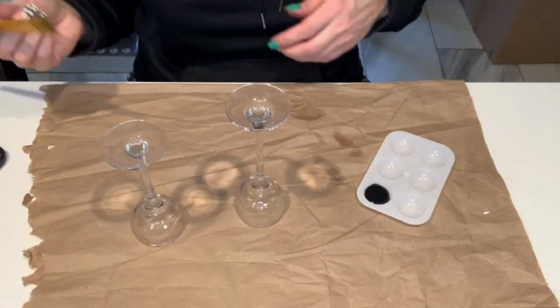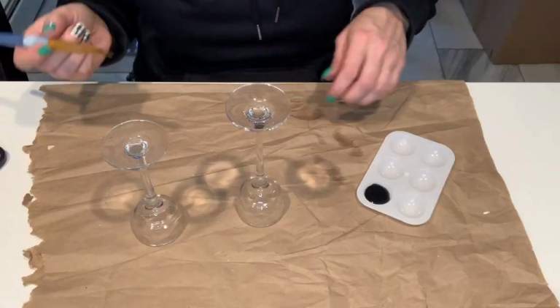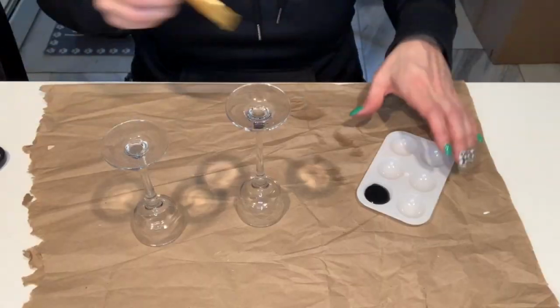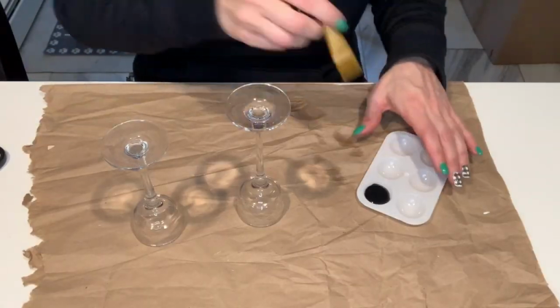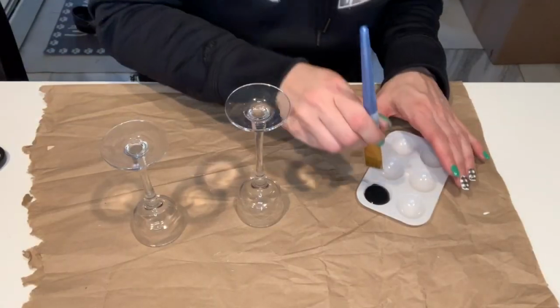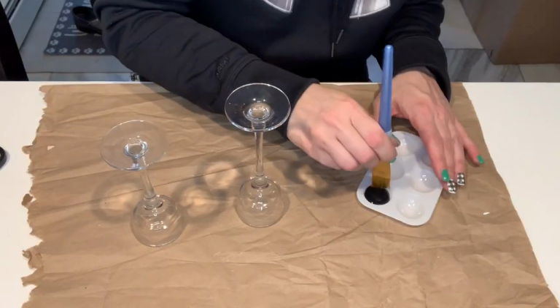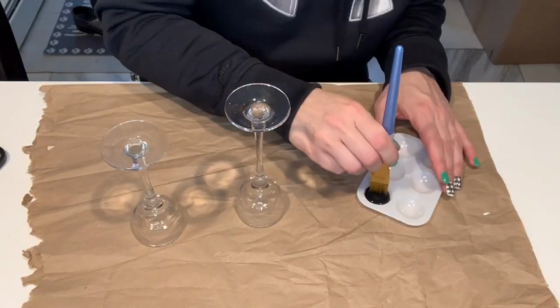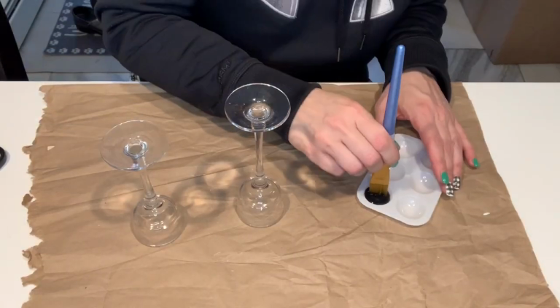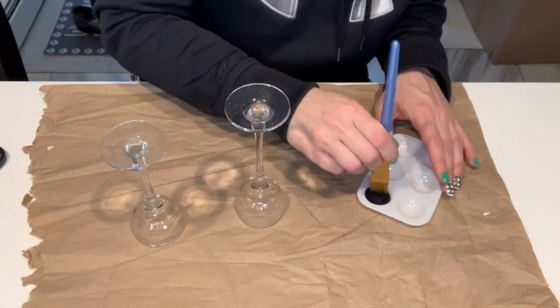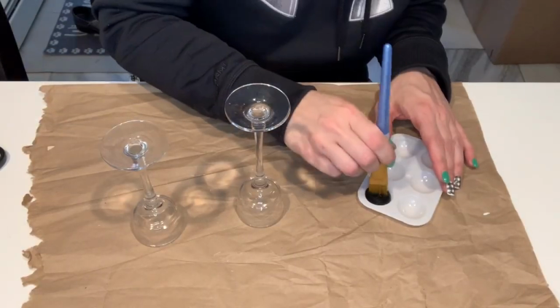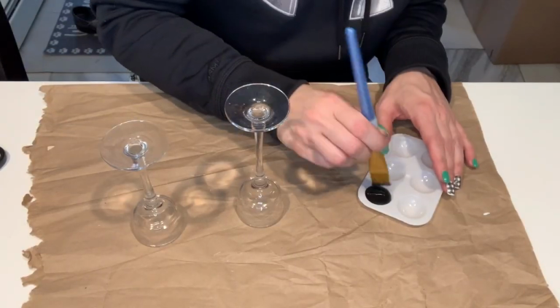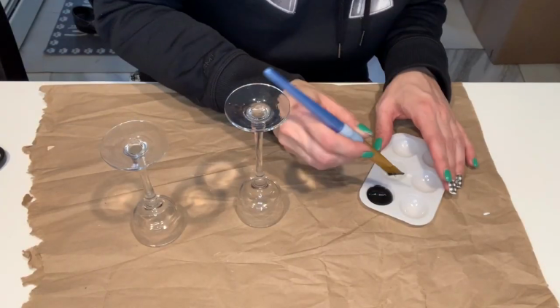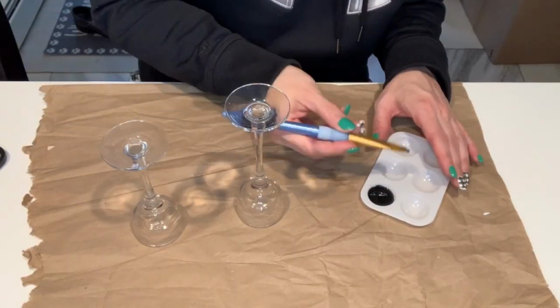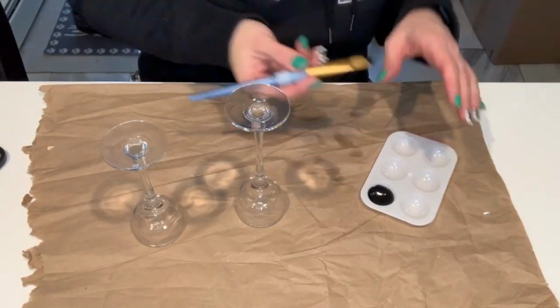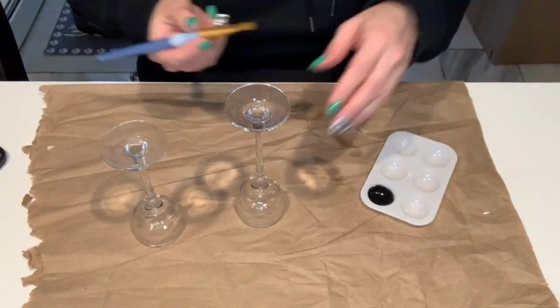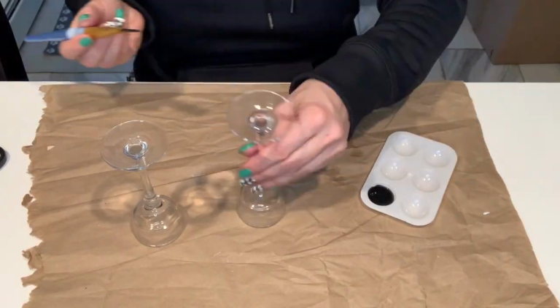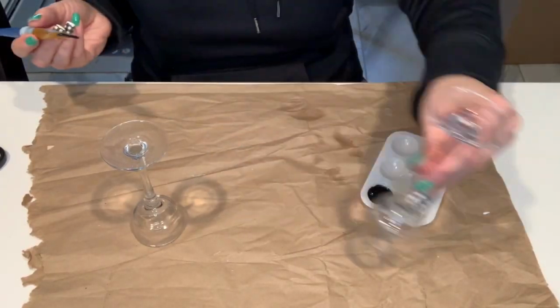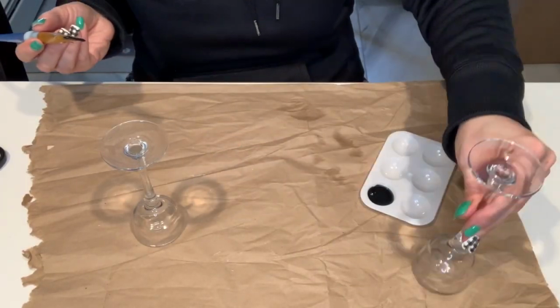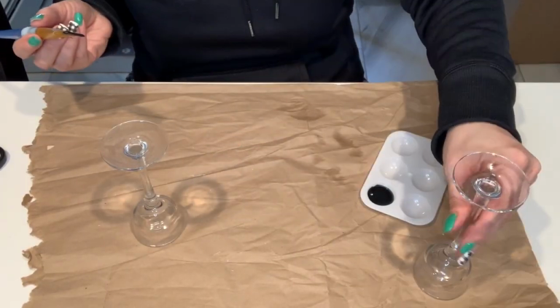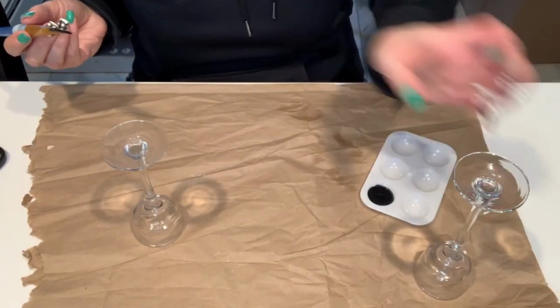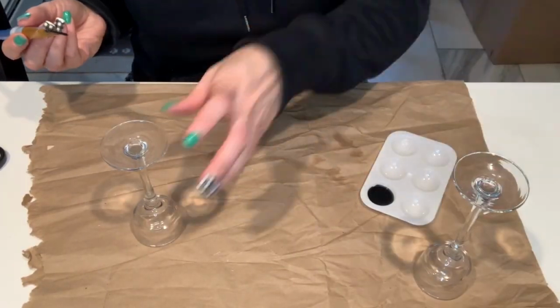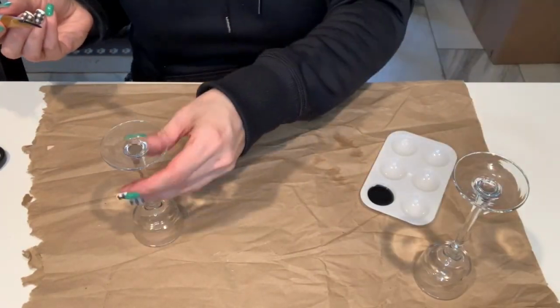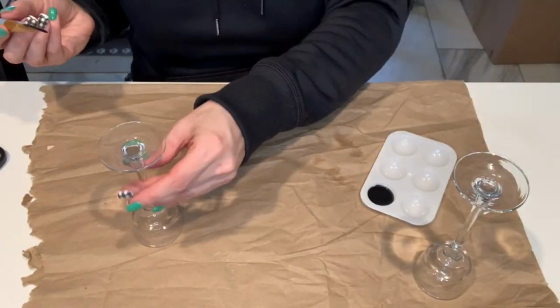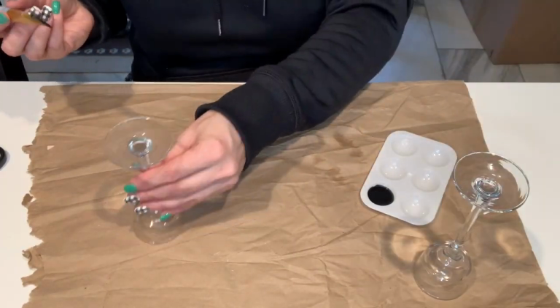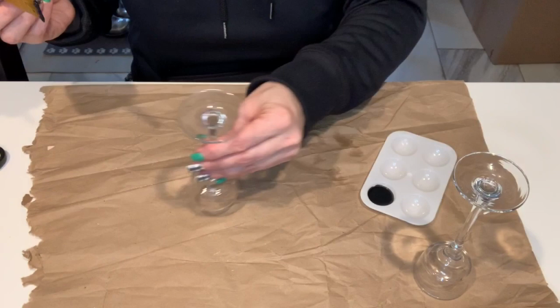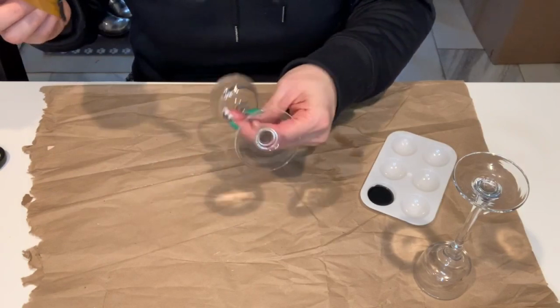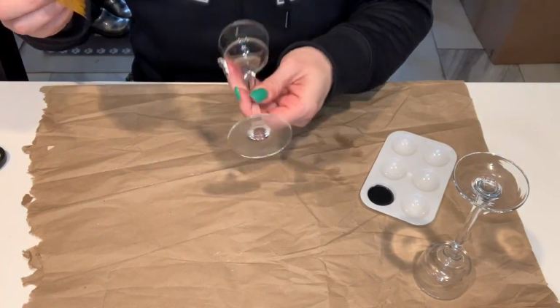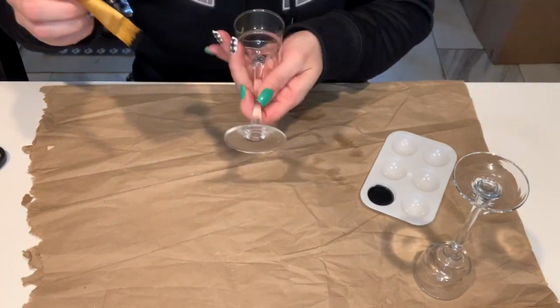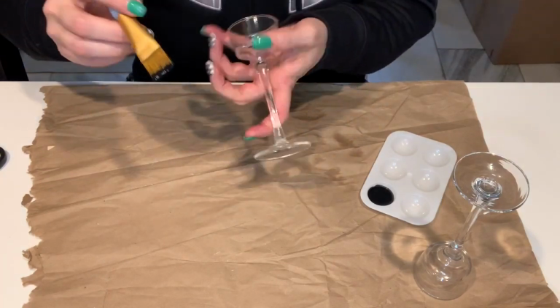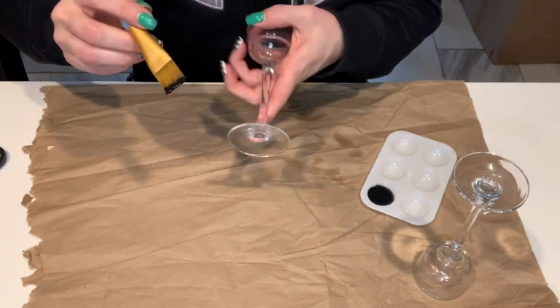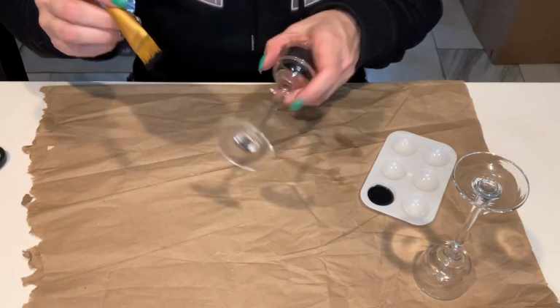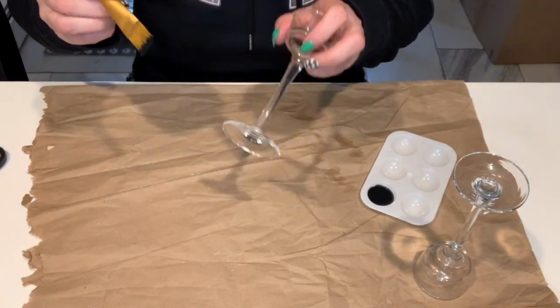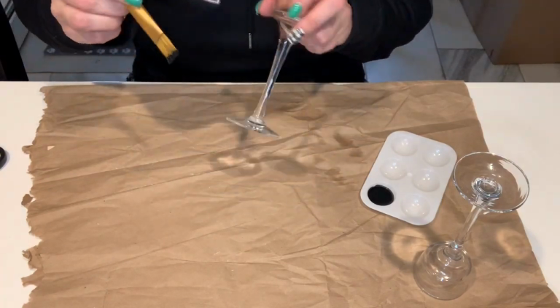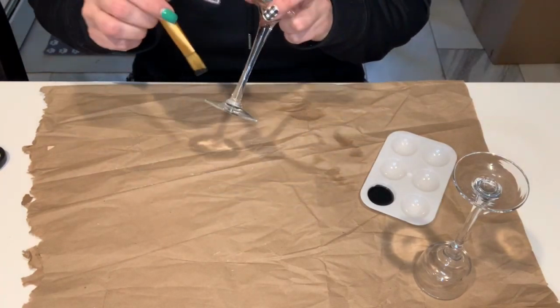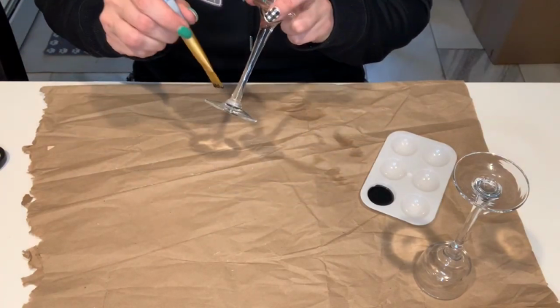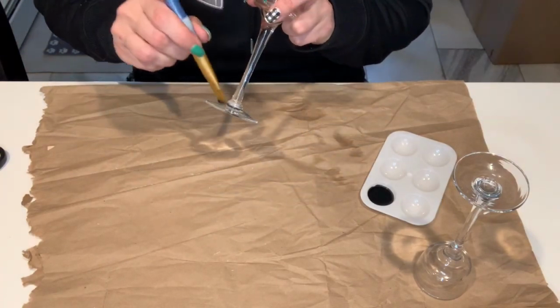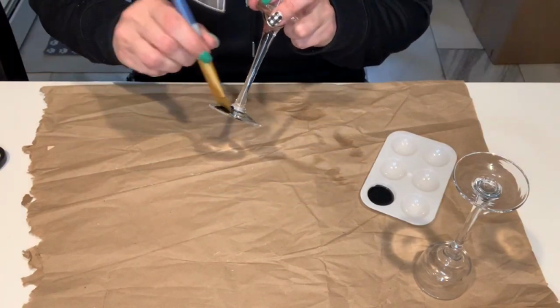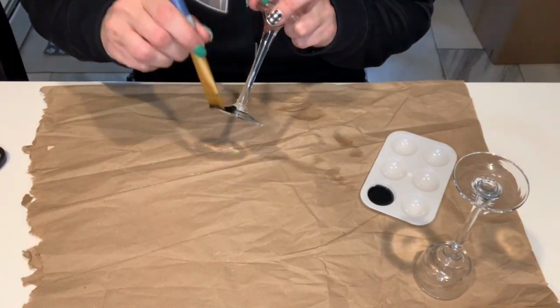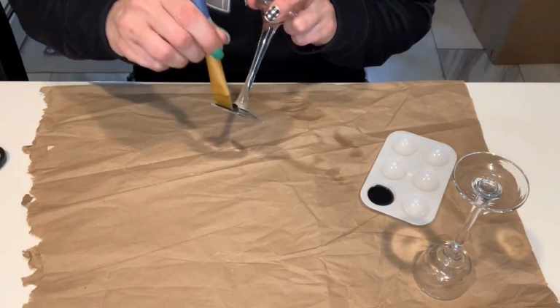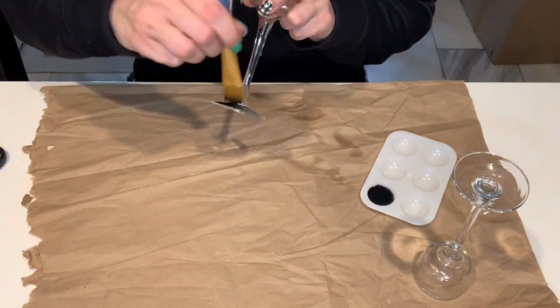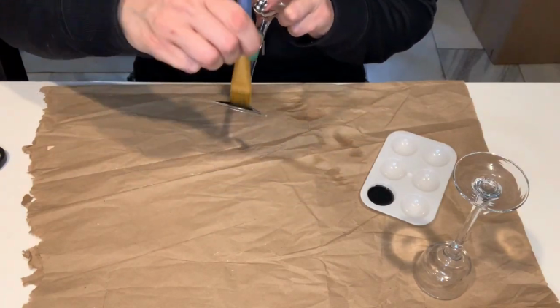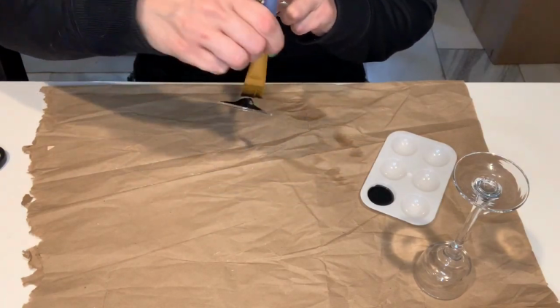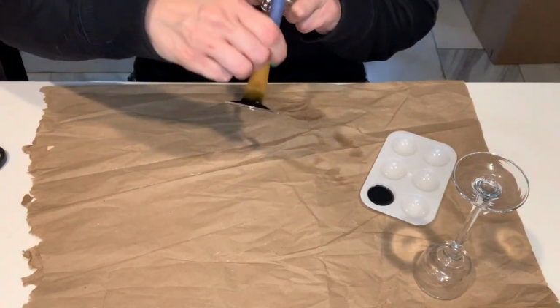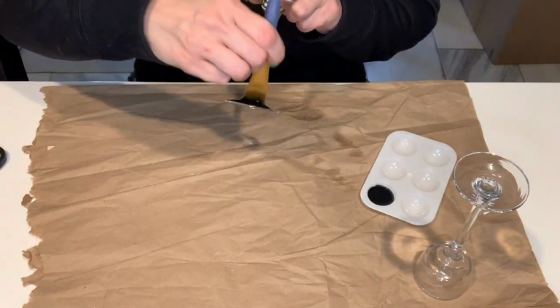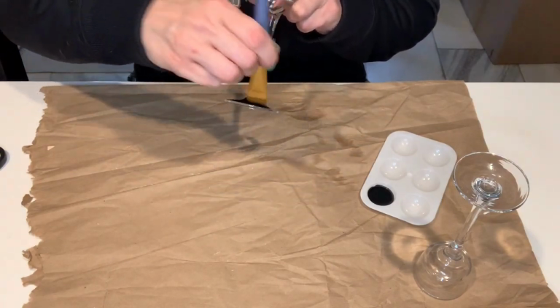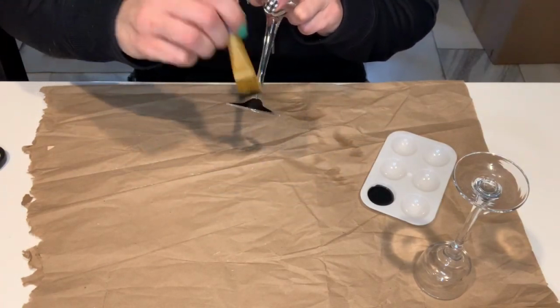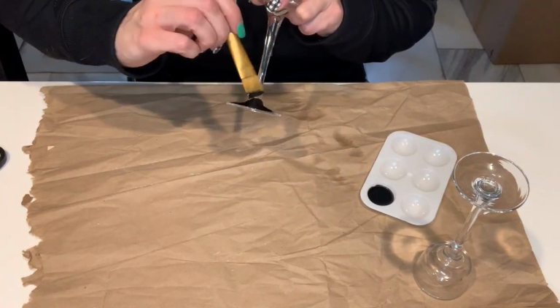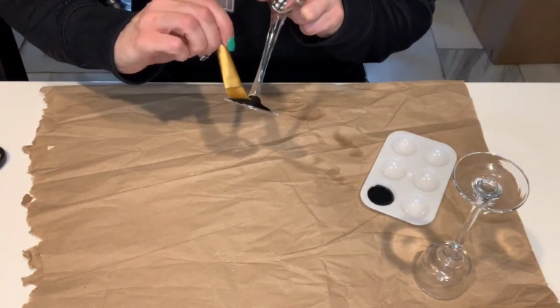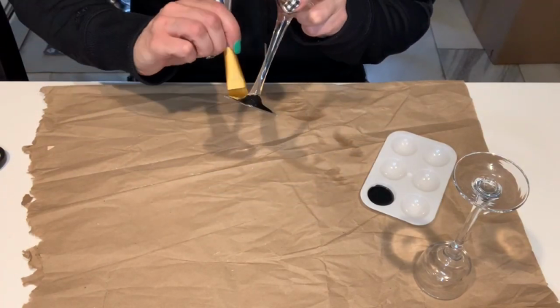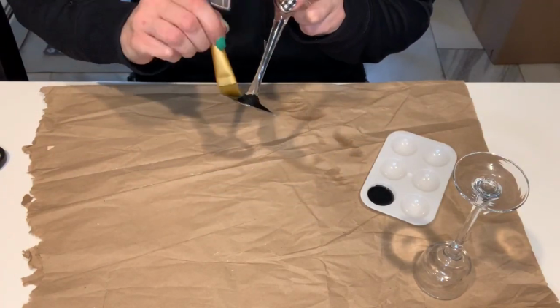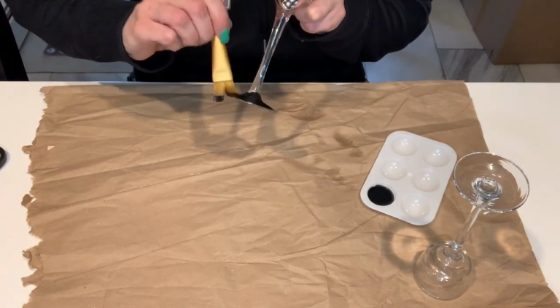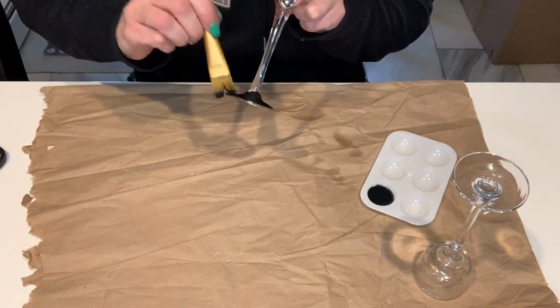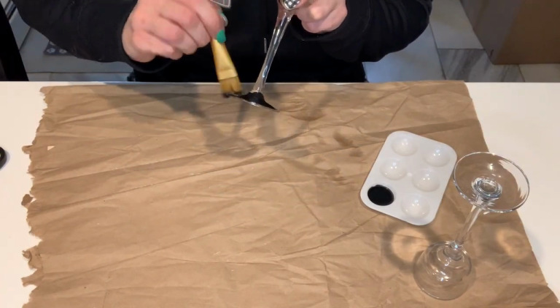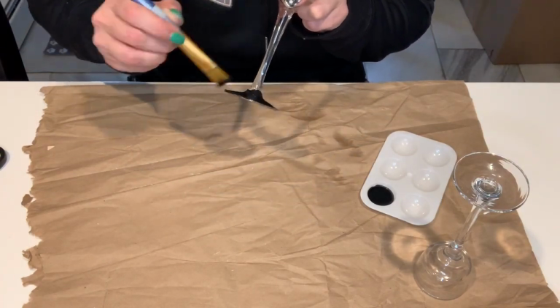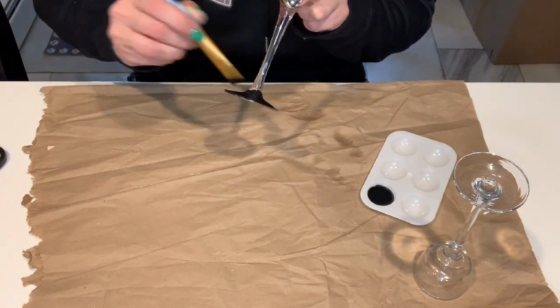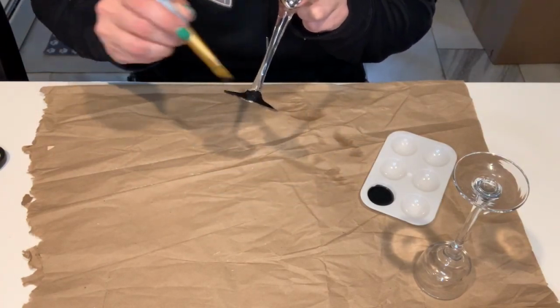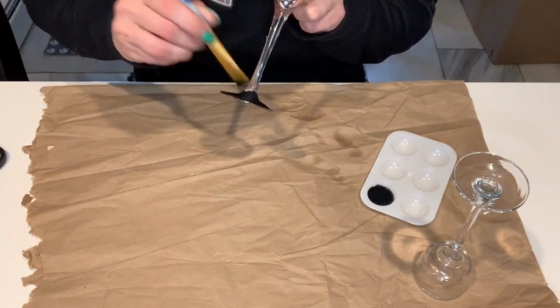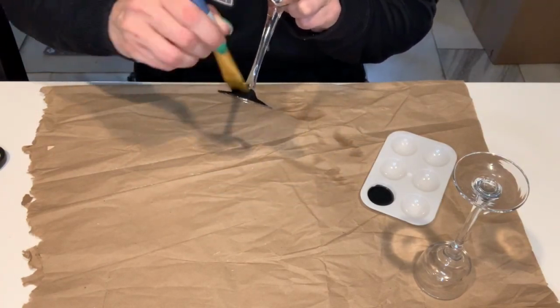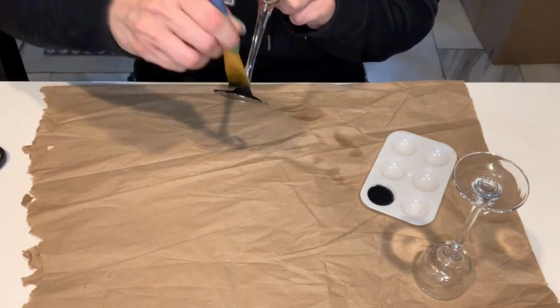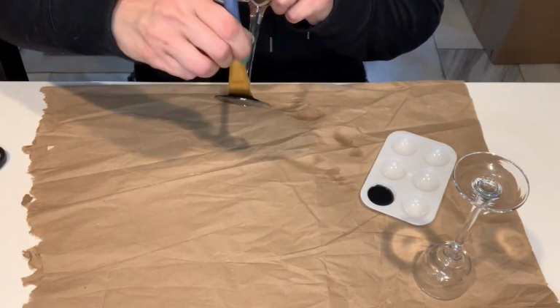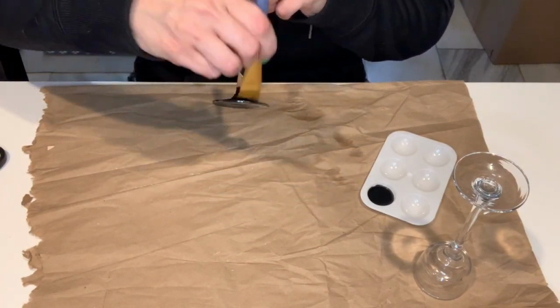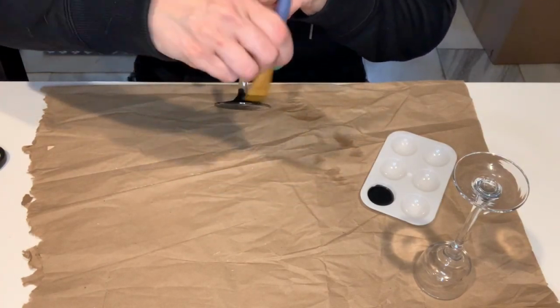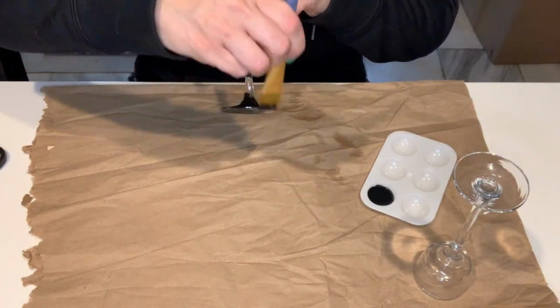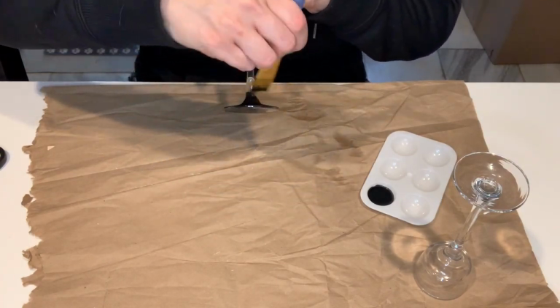While we're waiting for the hot glue to dry, I'm just going to take my candlesticks and paint them with the color ink. This does end up taking two coats.